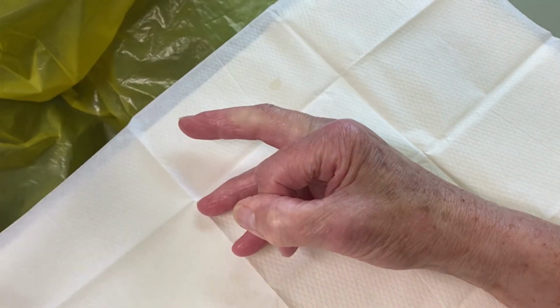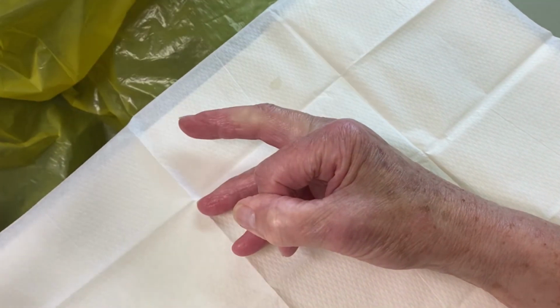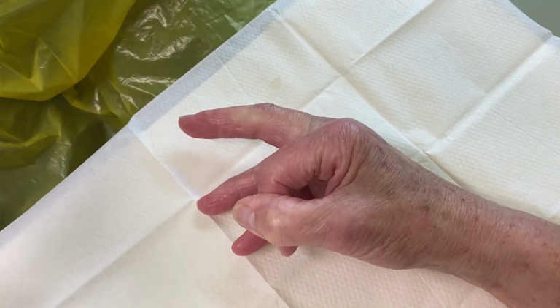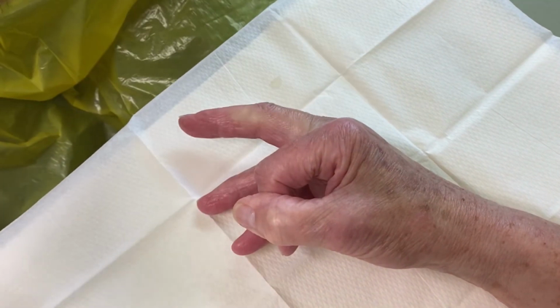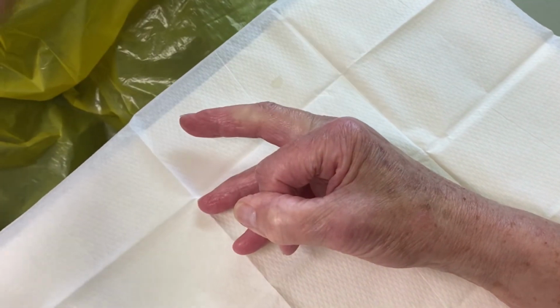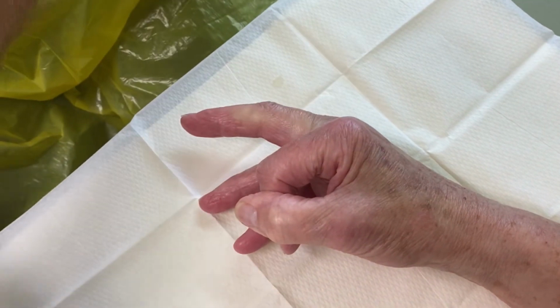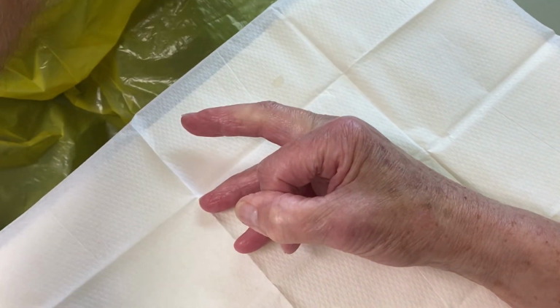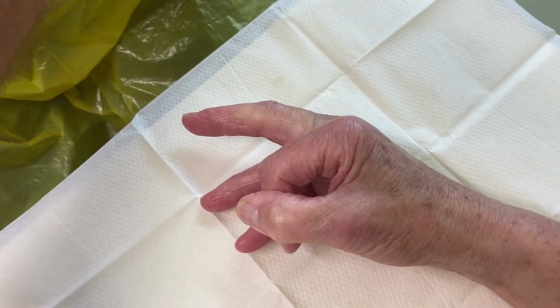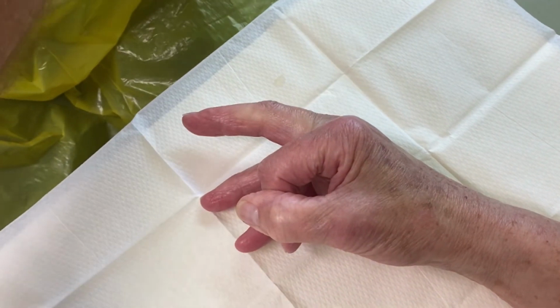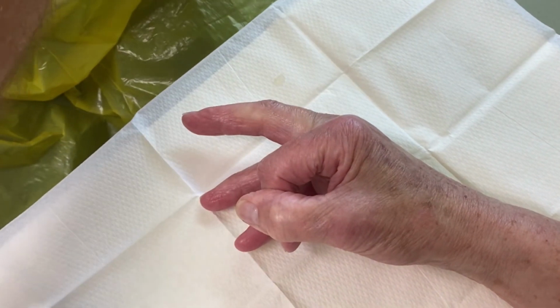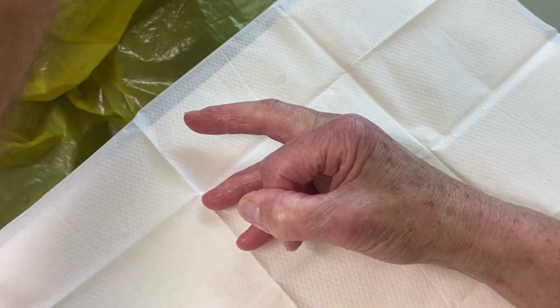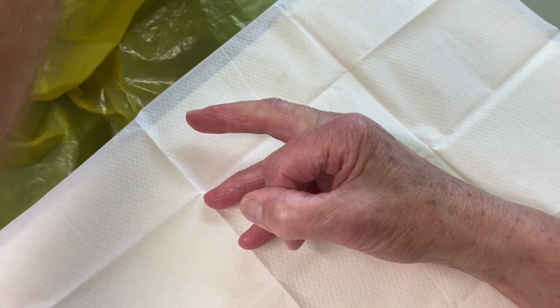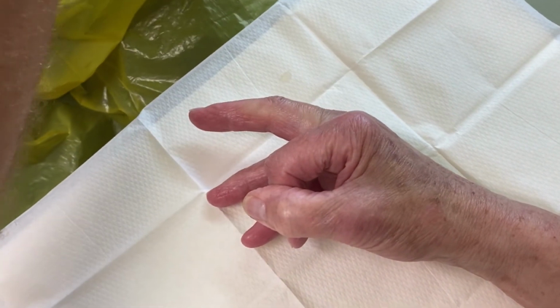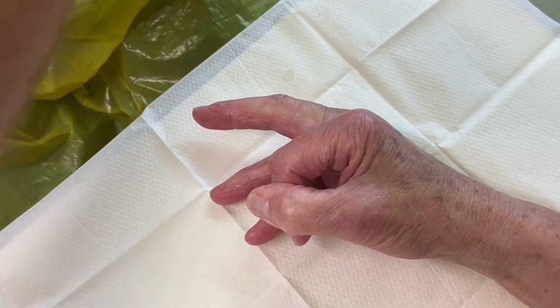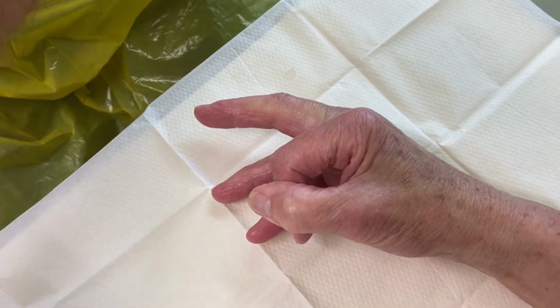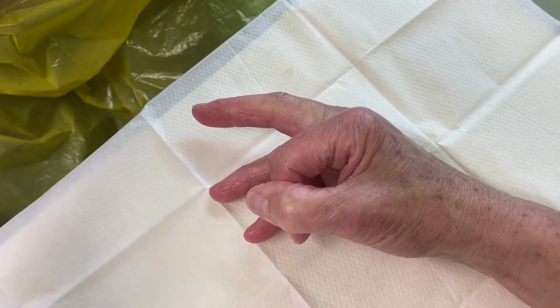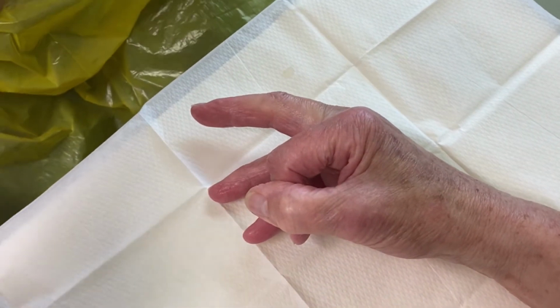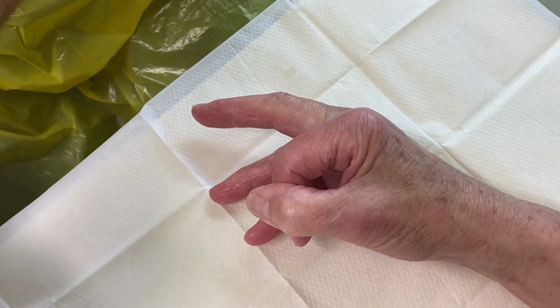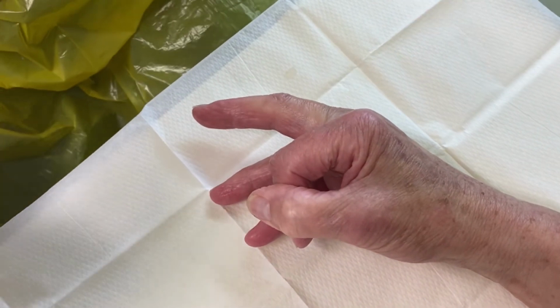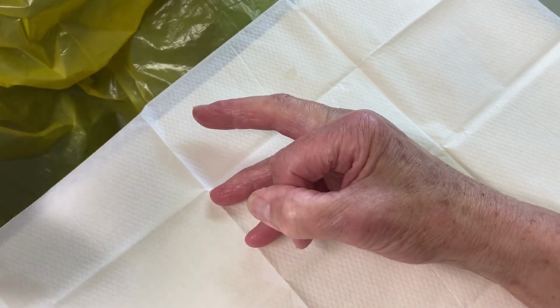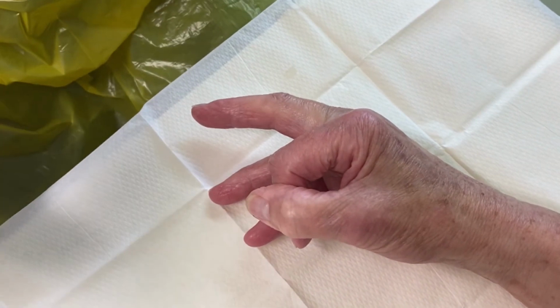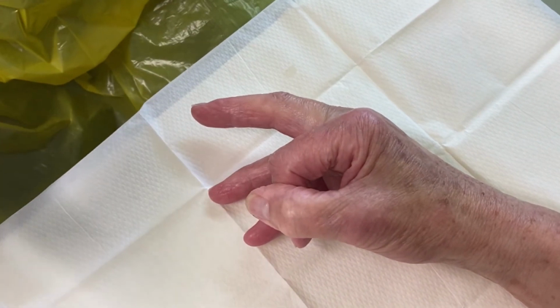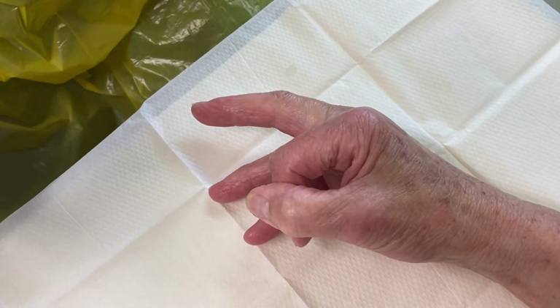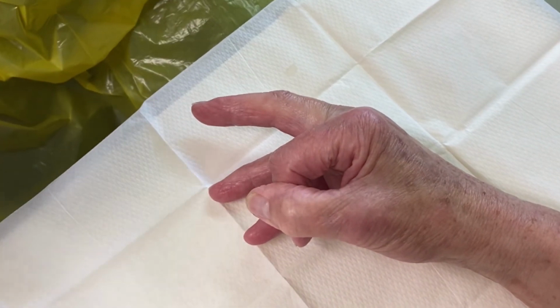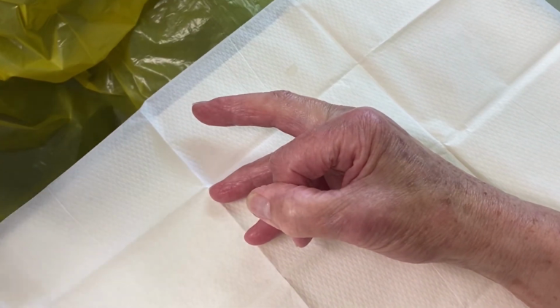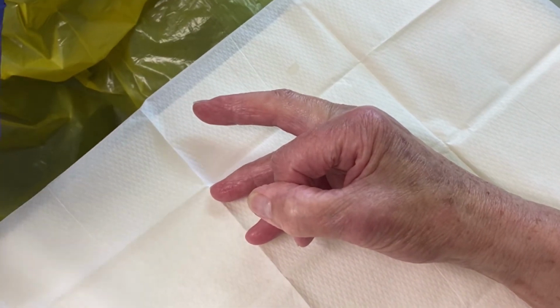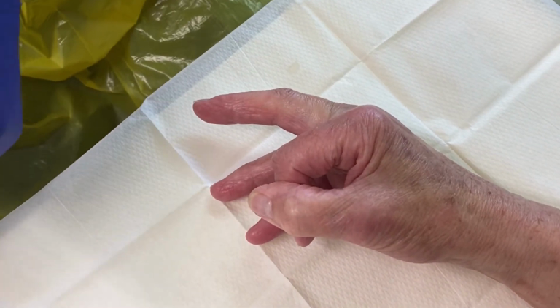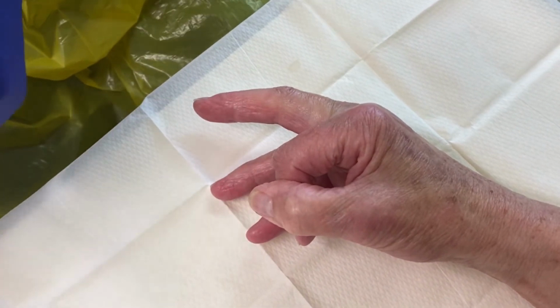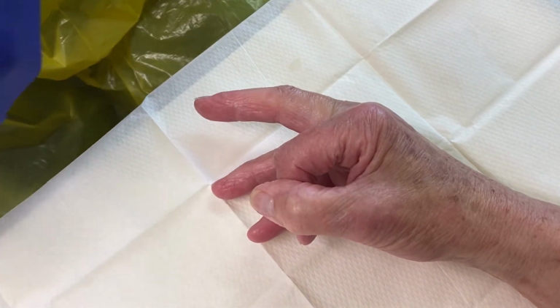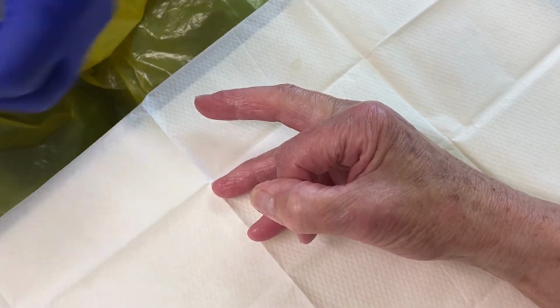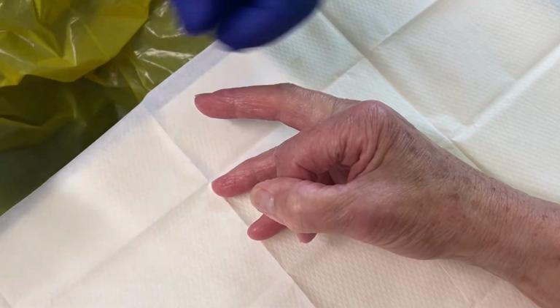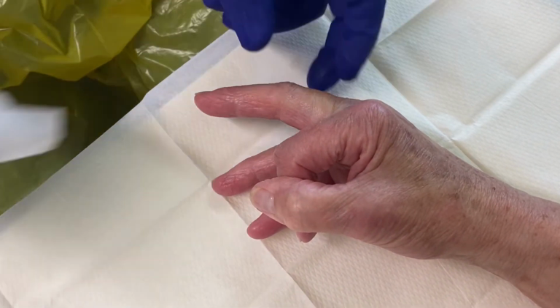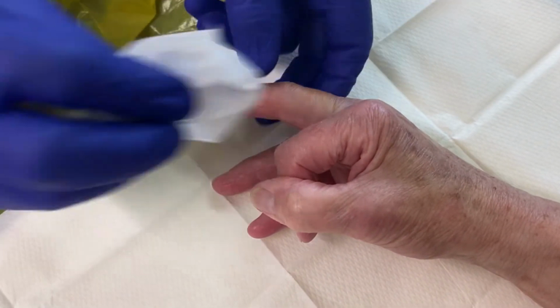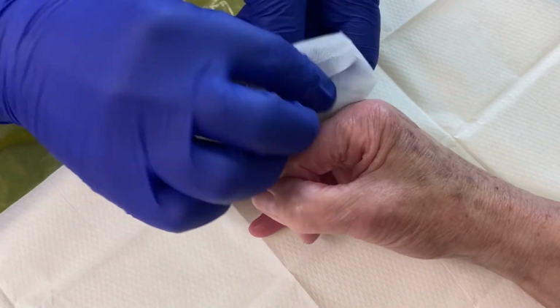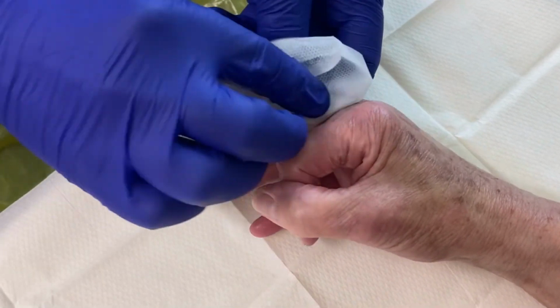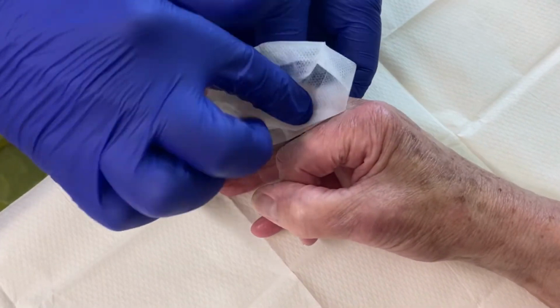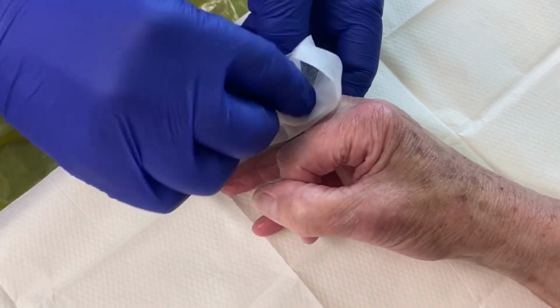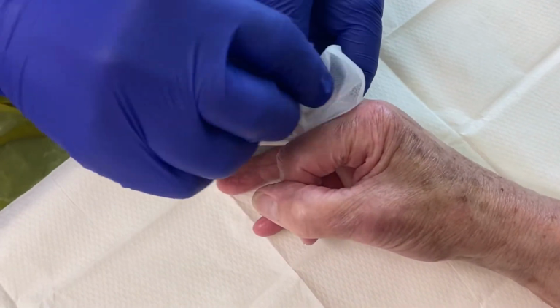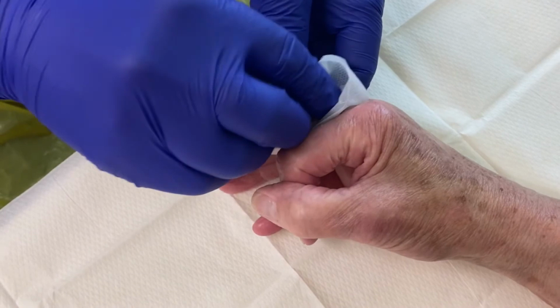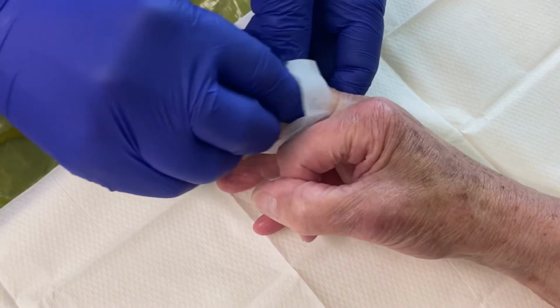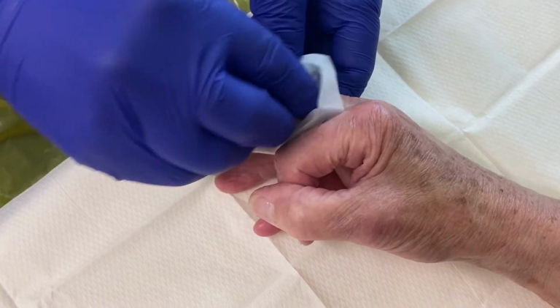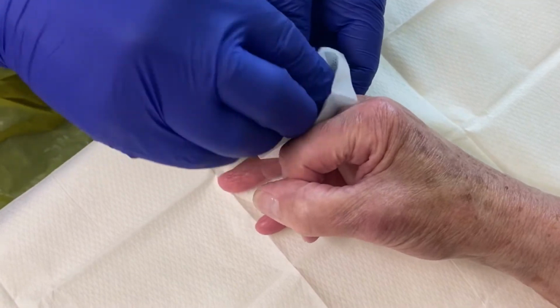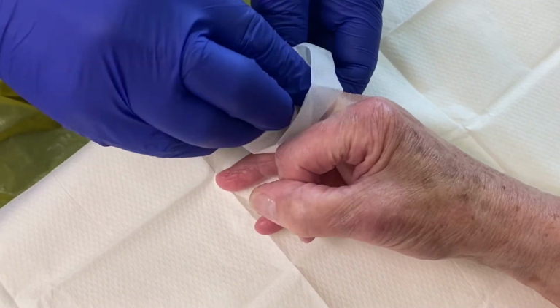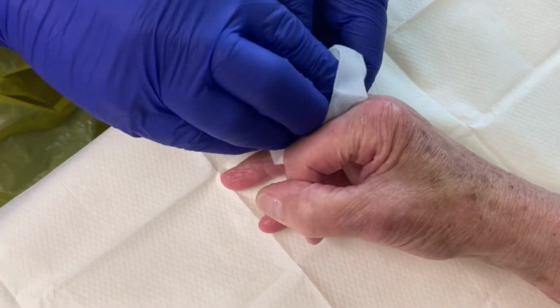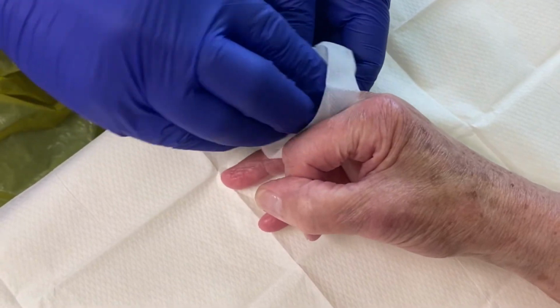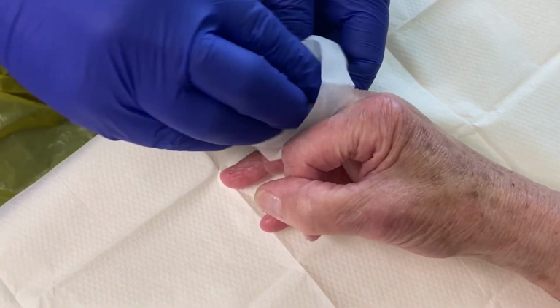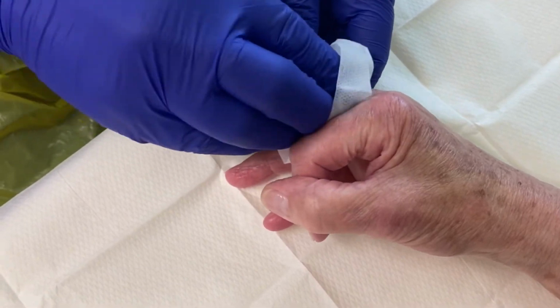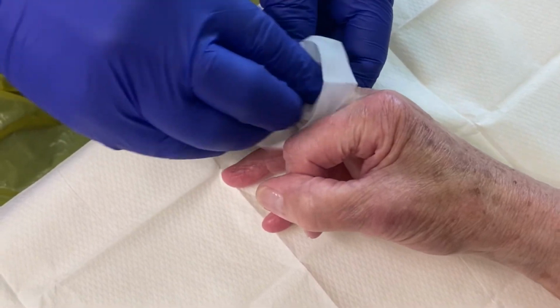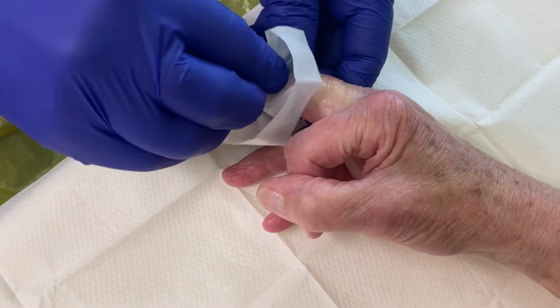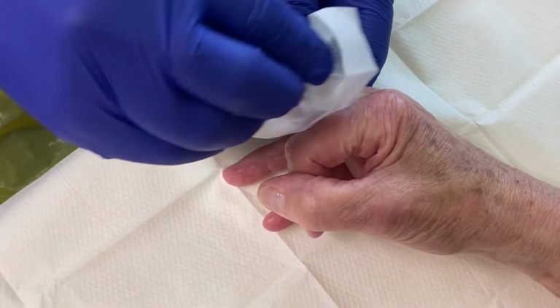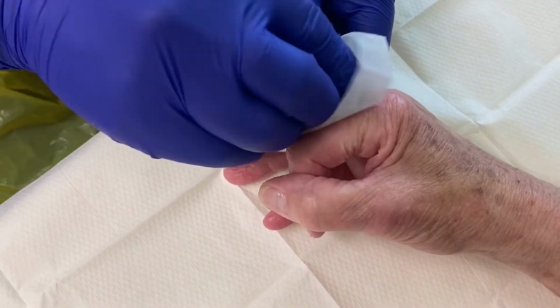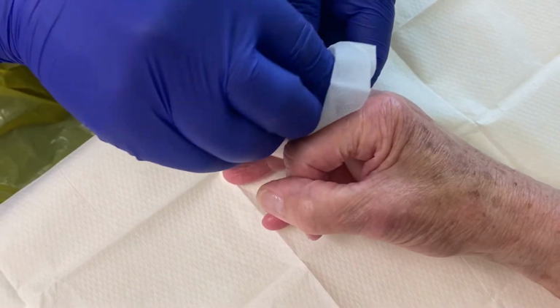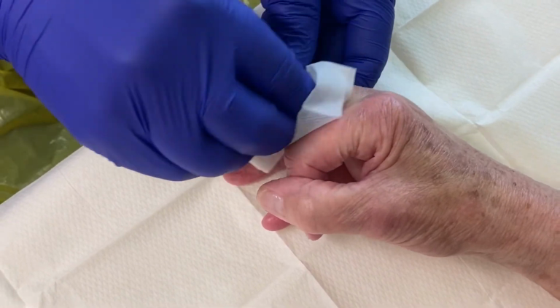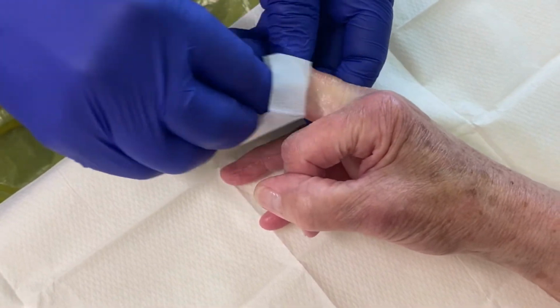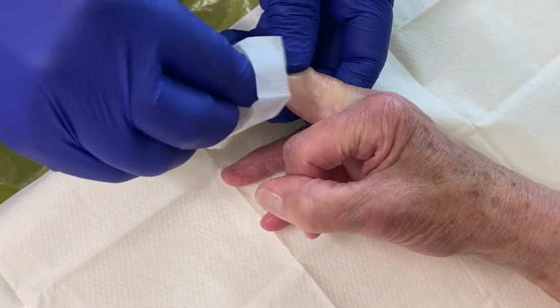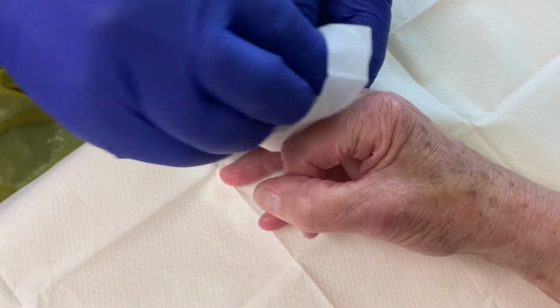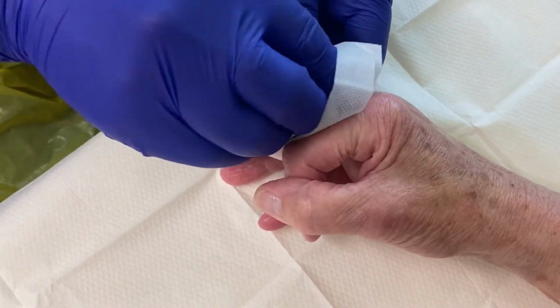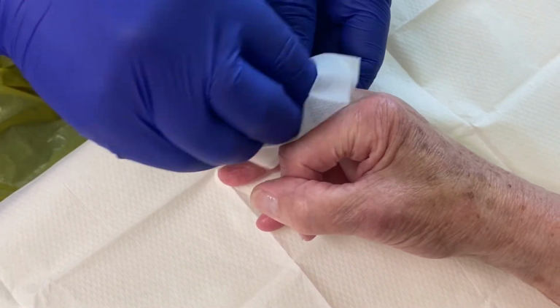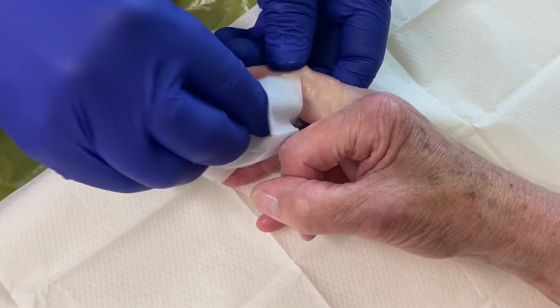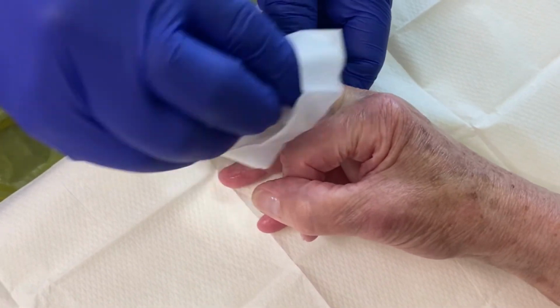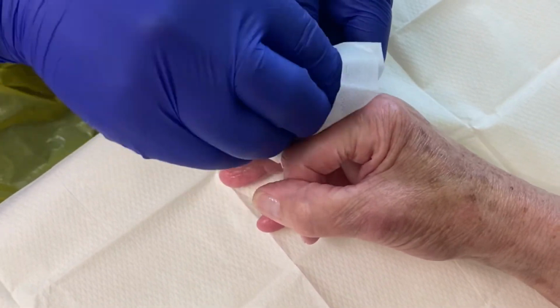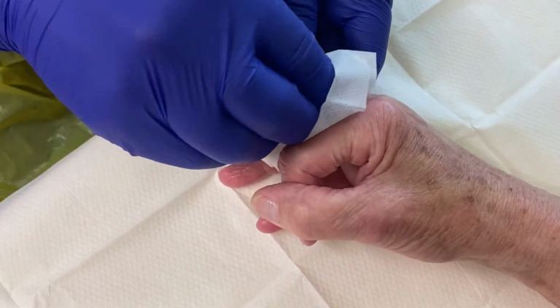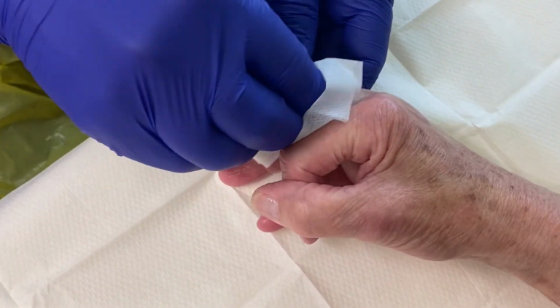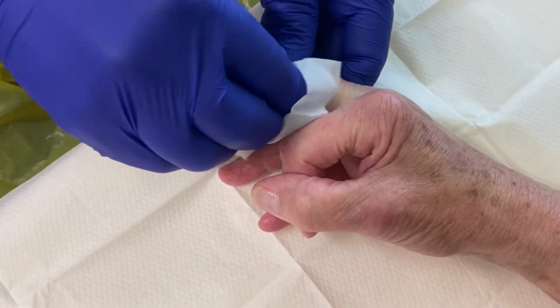Have the patient's hand in a neutral position, finger slightly flexed. First, sterilise the finger.